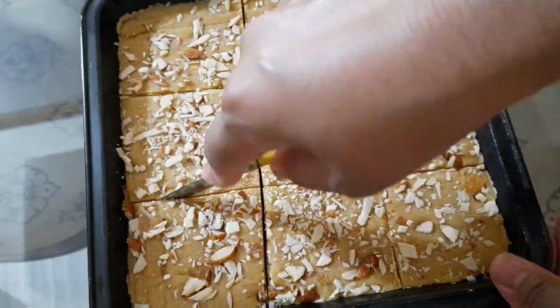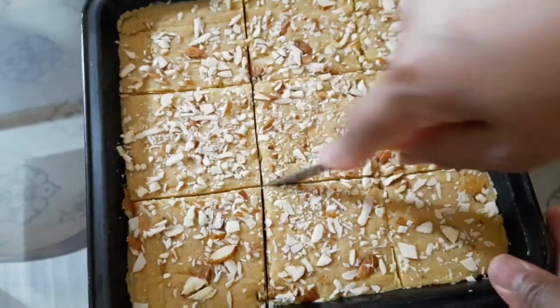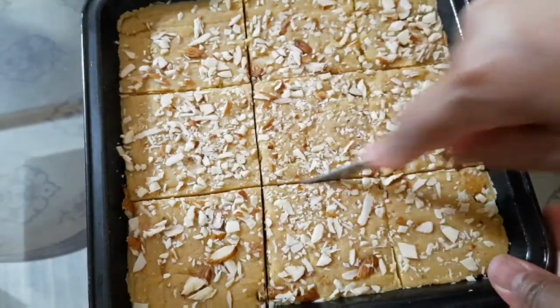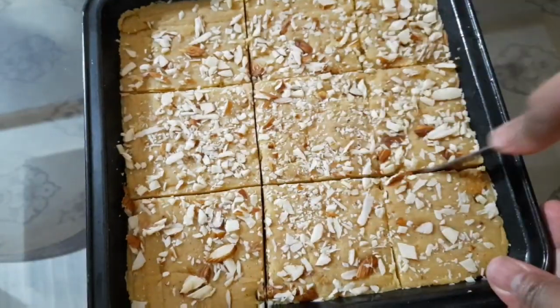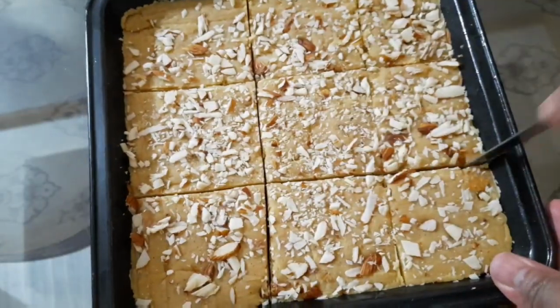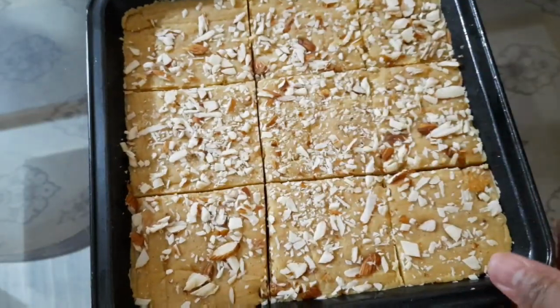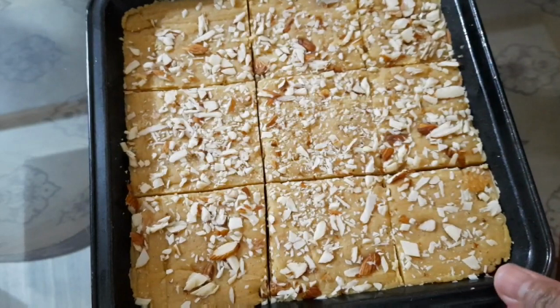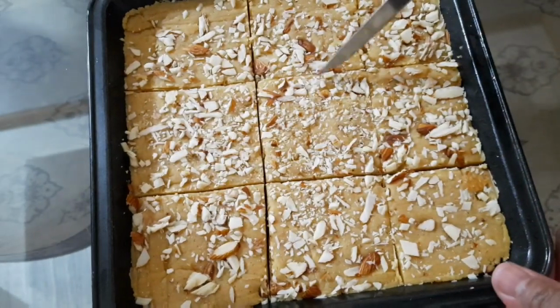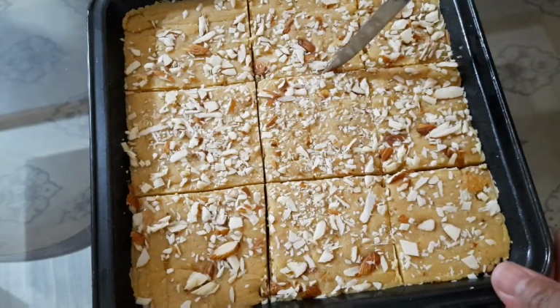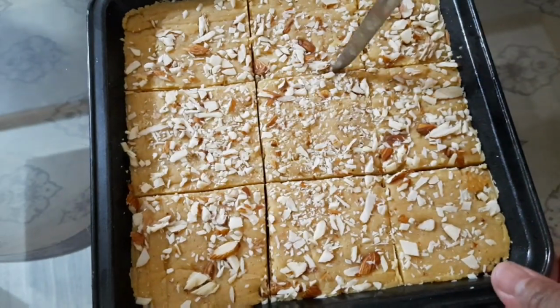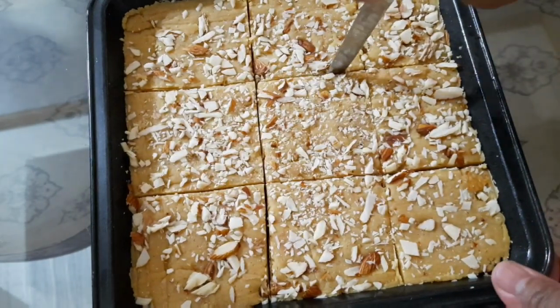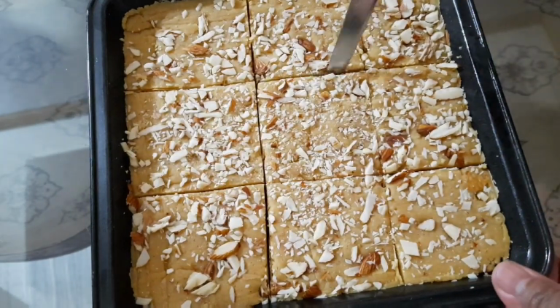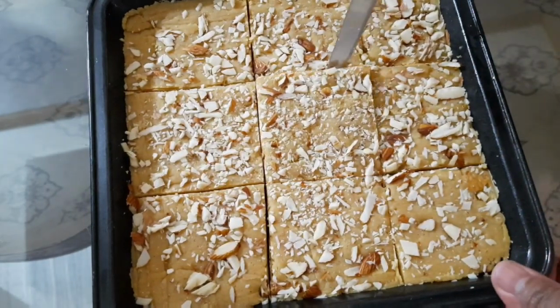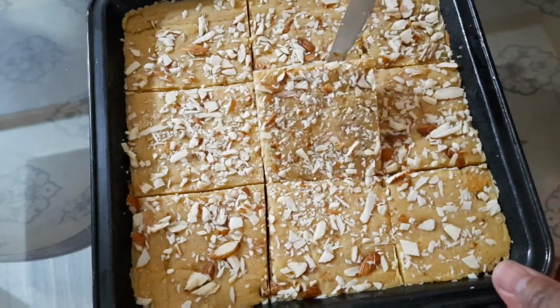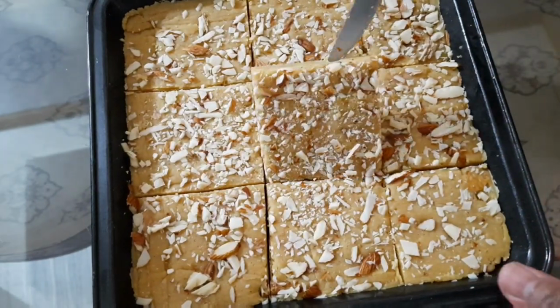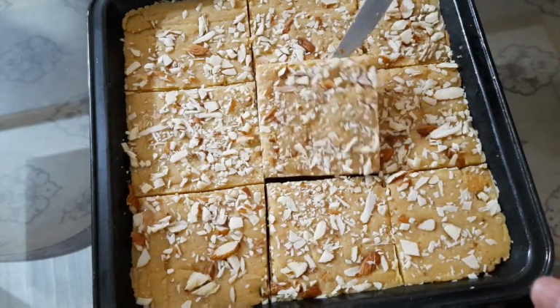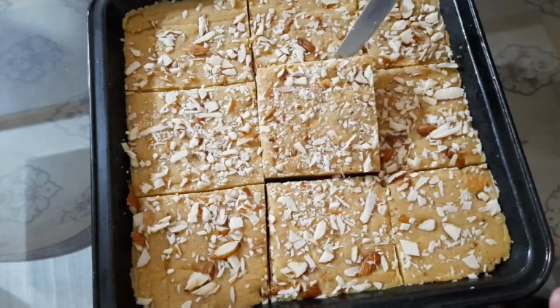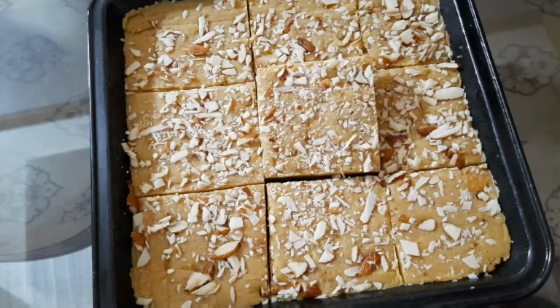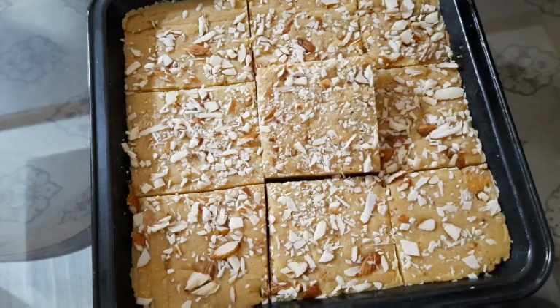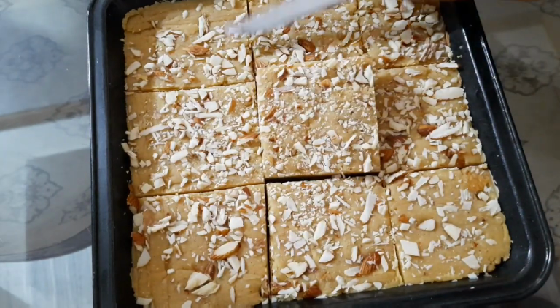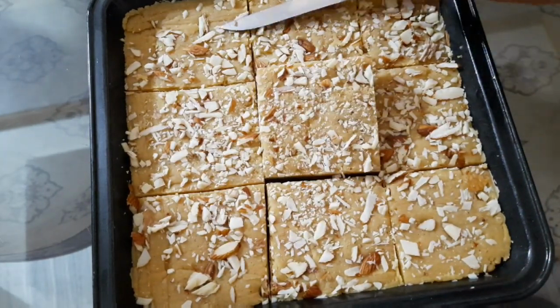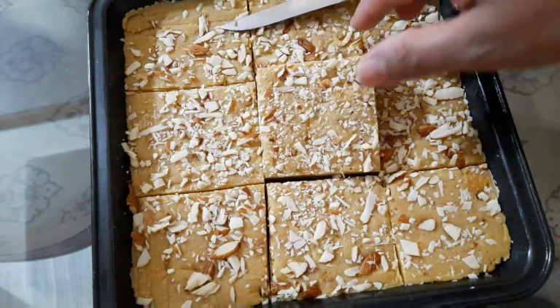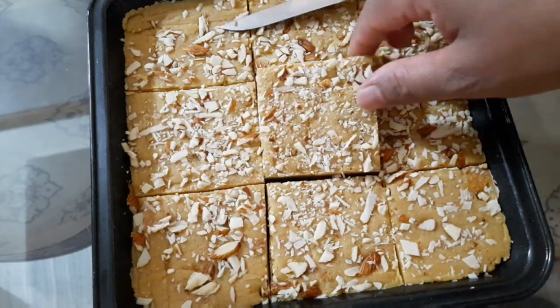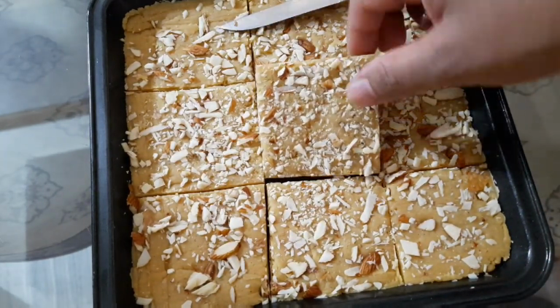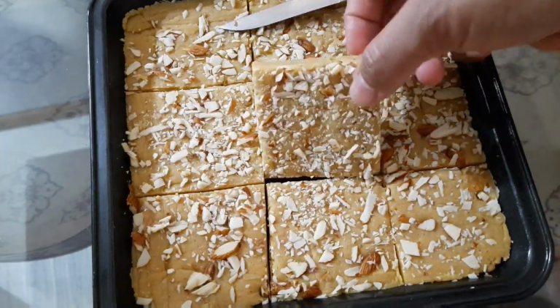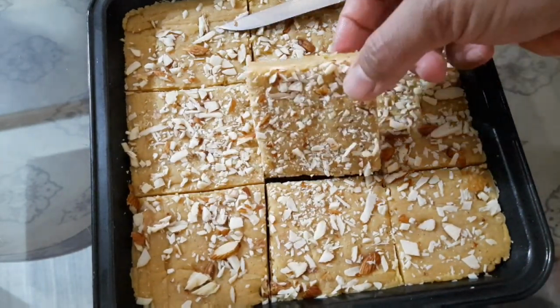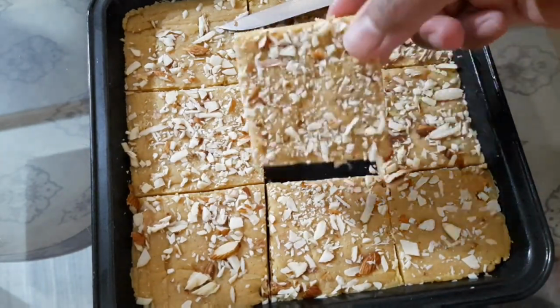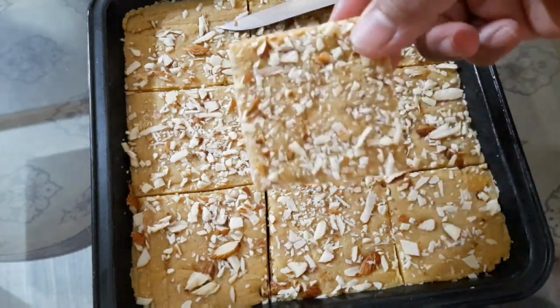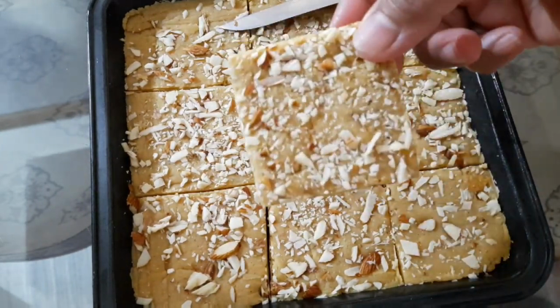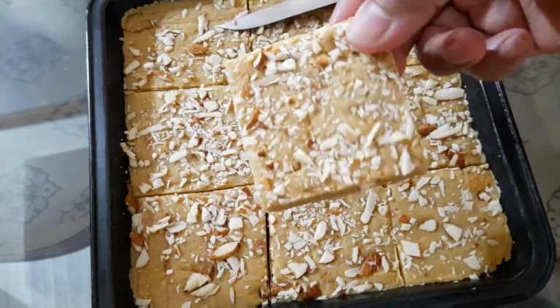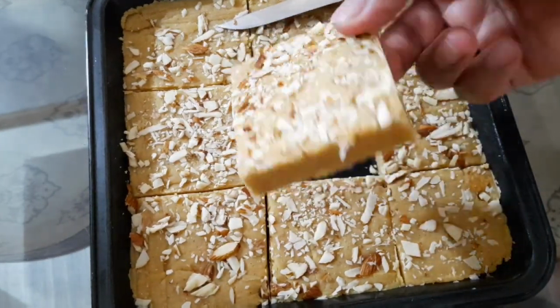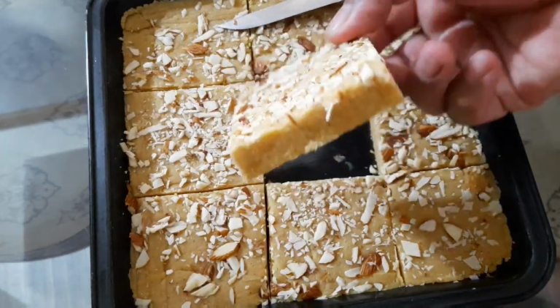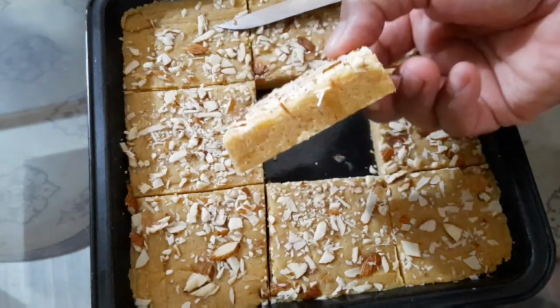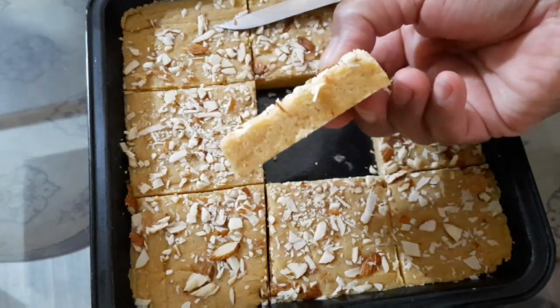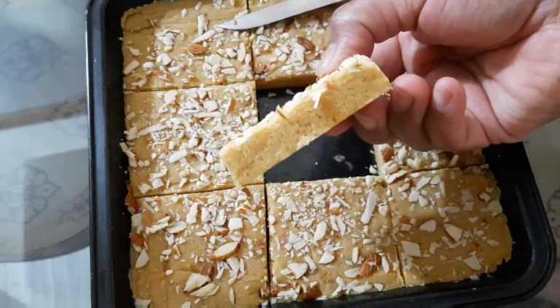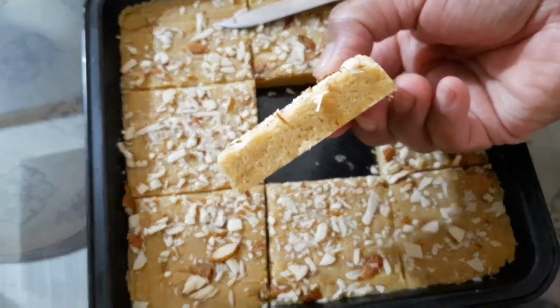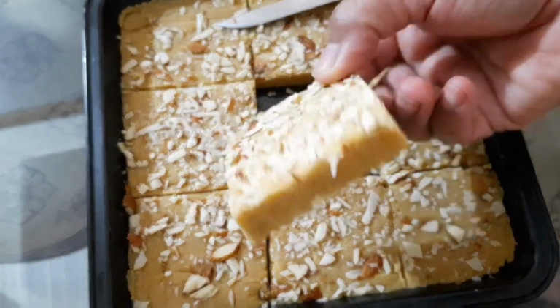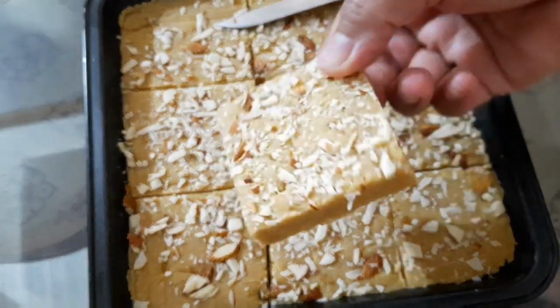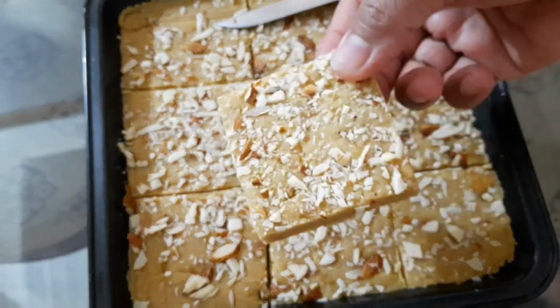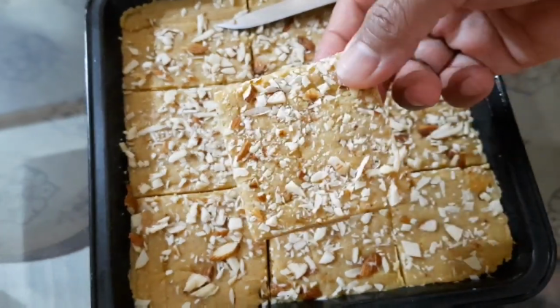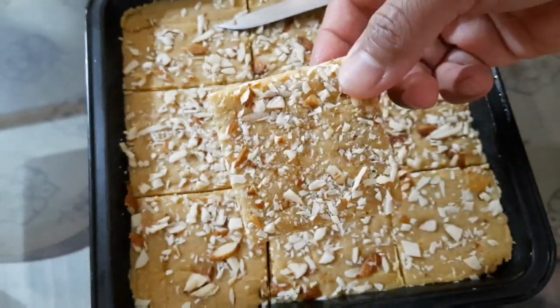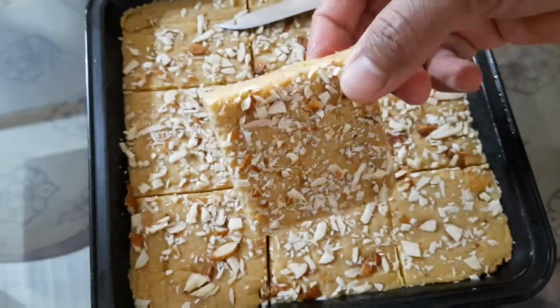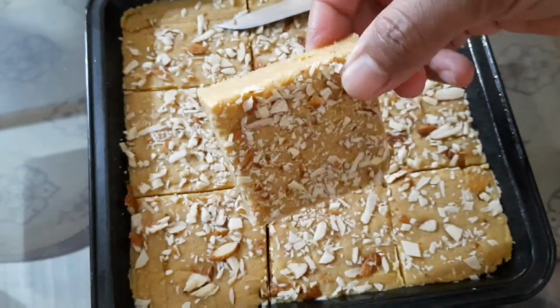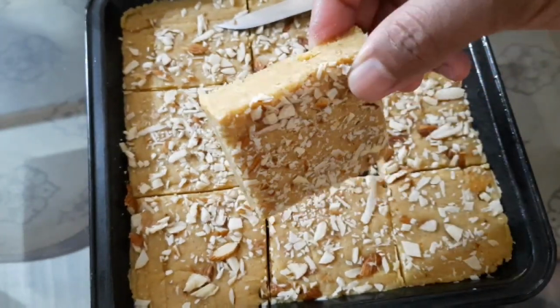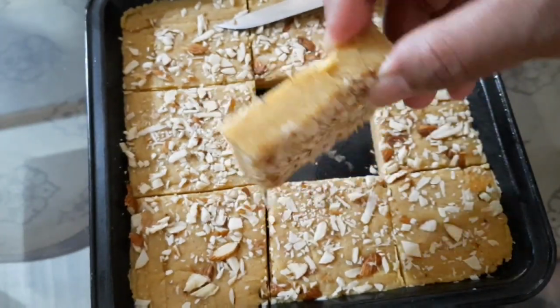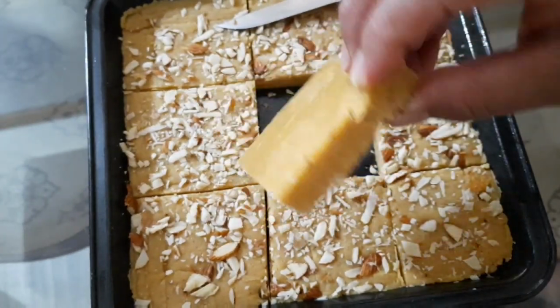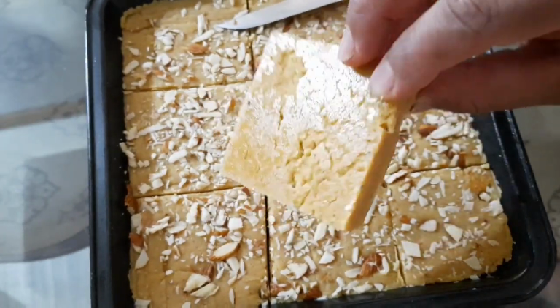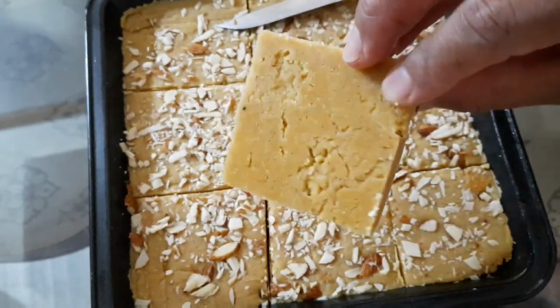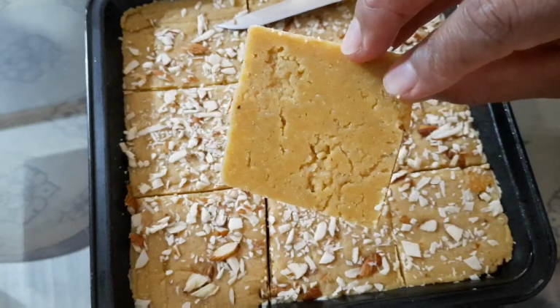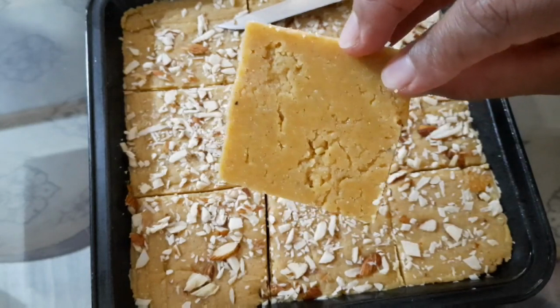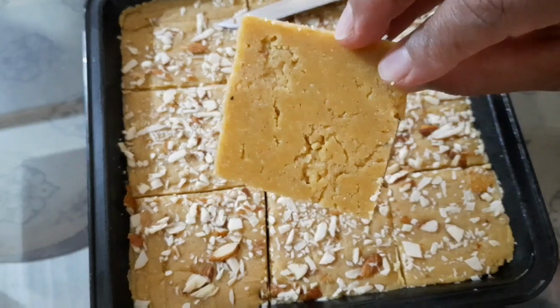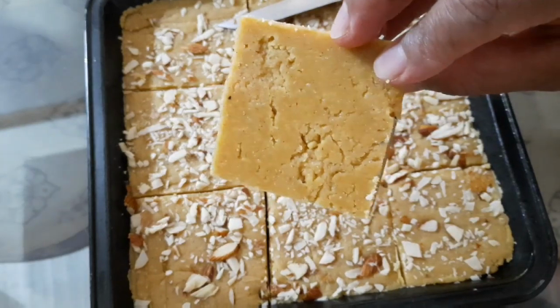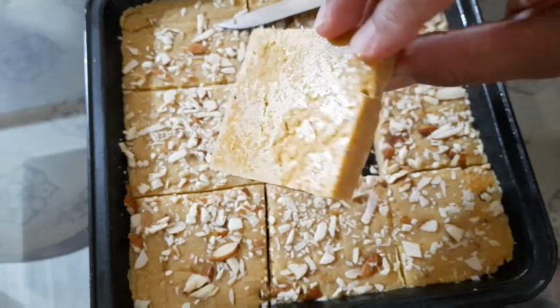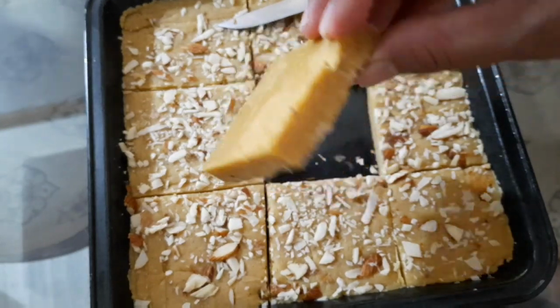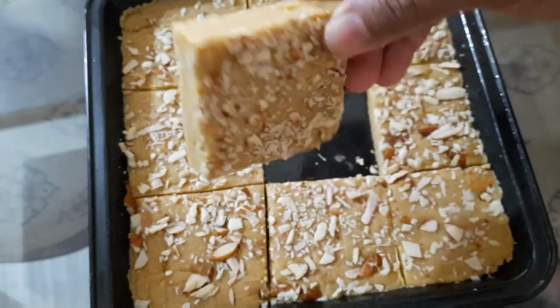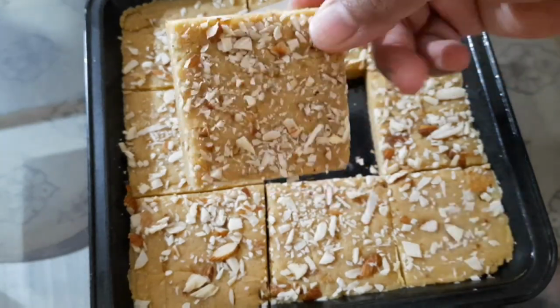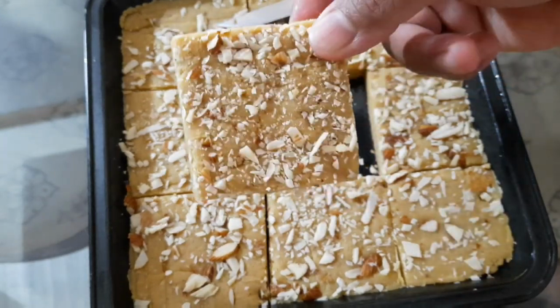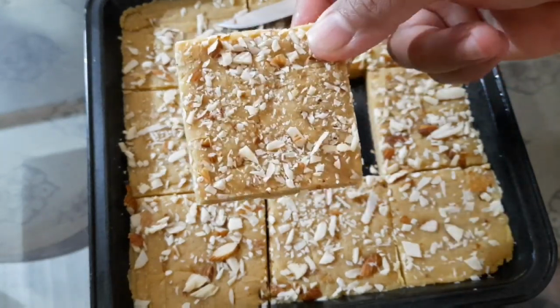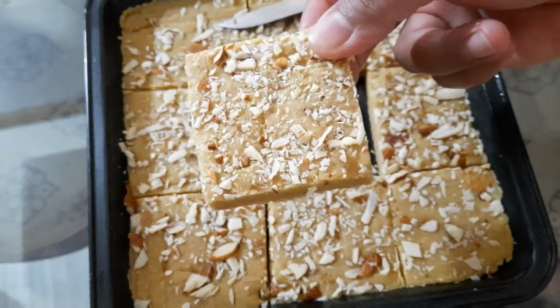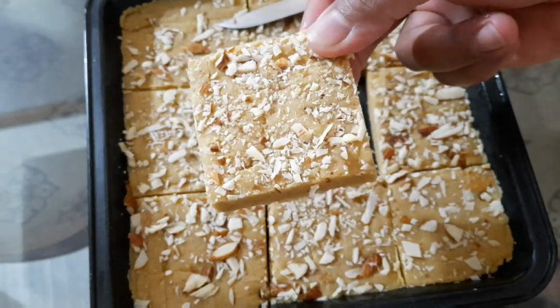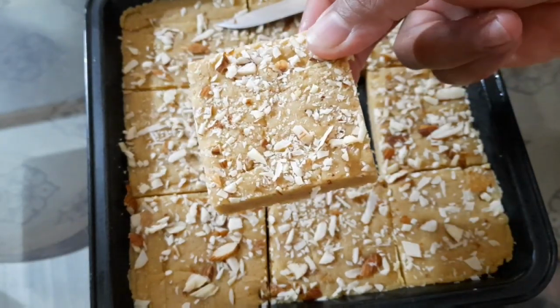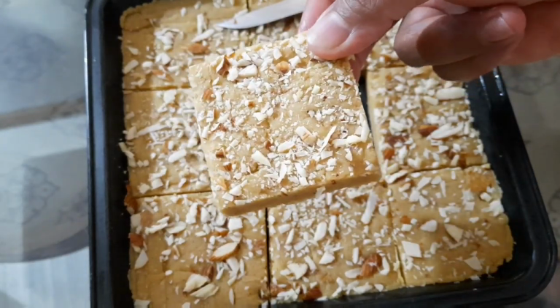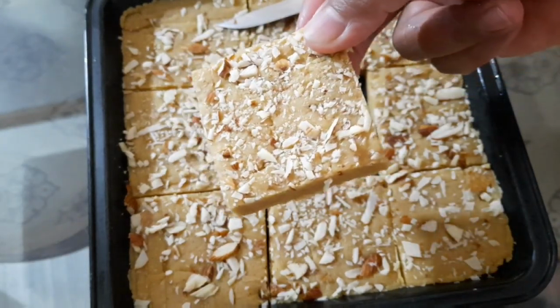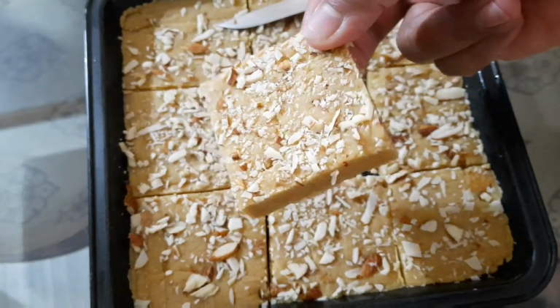برفی اچھی طرح سے ٹھنڈی ہو چکی ہے۔ بہت ہی زبردست بنی ہے اور ٹیسٹ میں بھی بہت مزے کی ہے۔